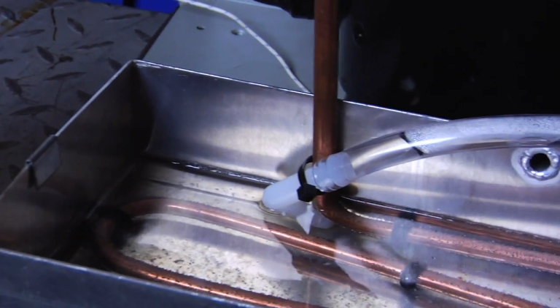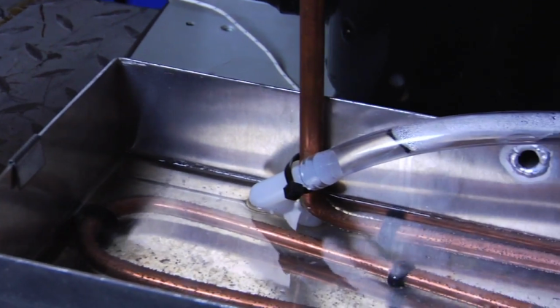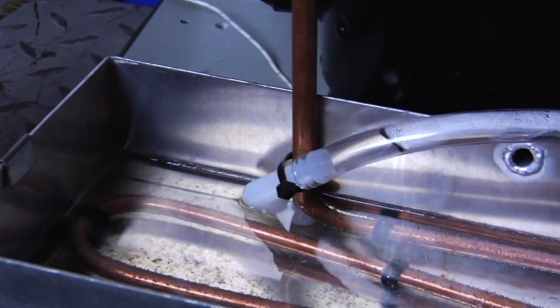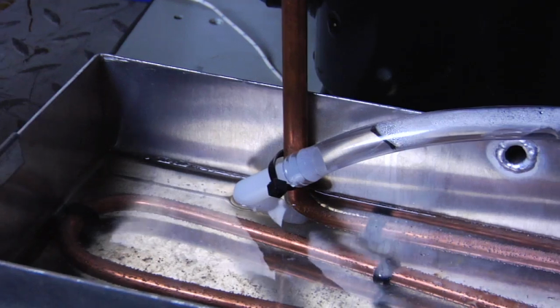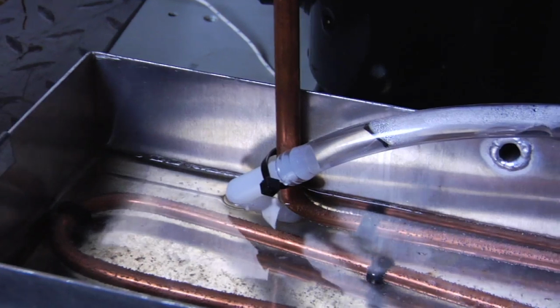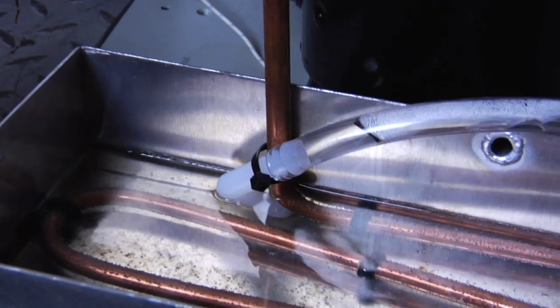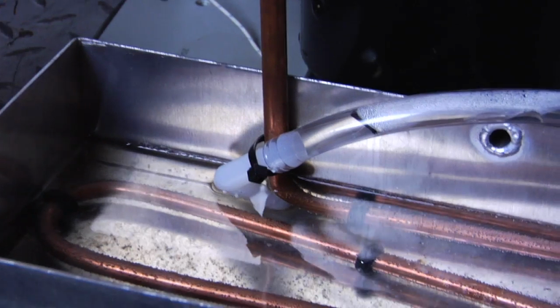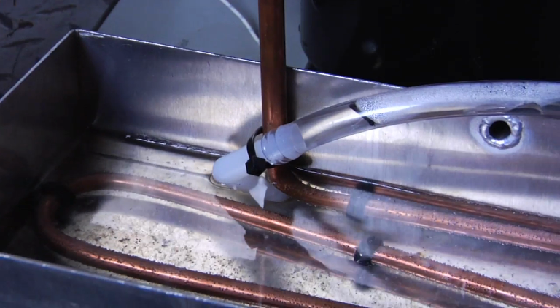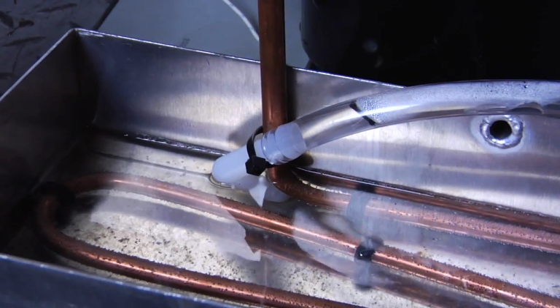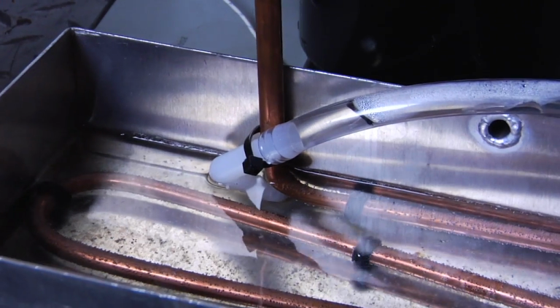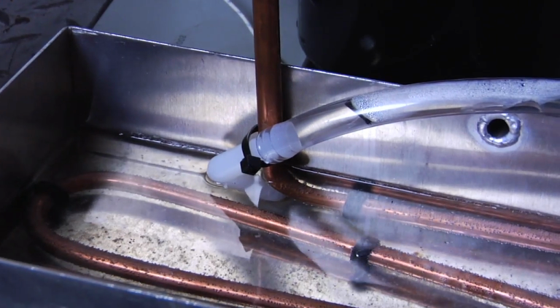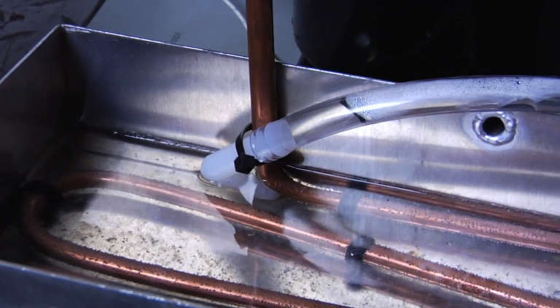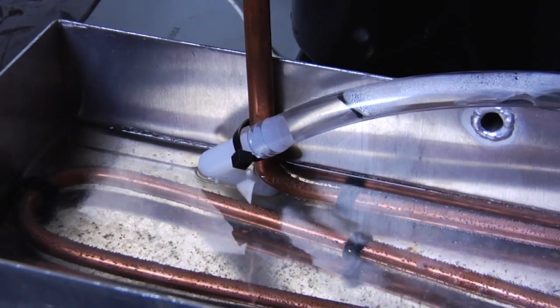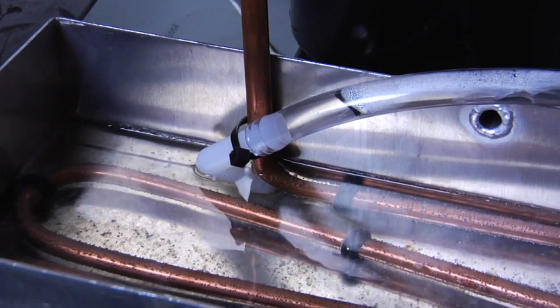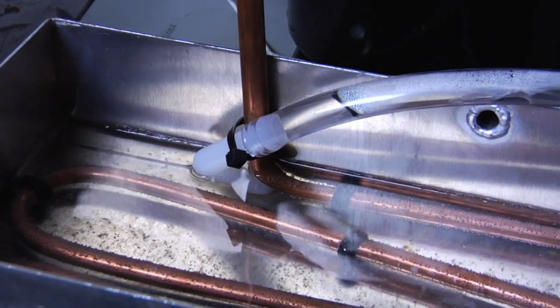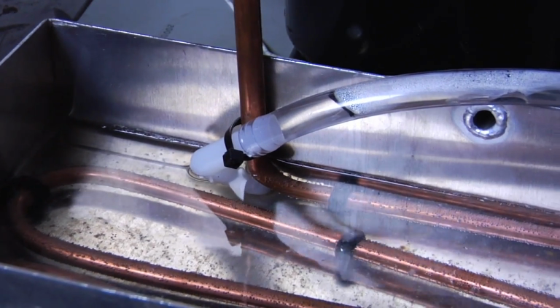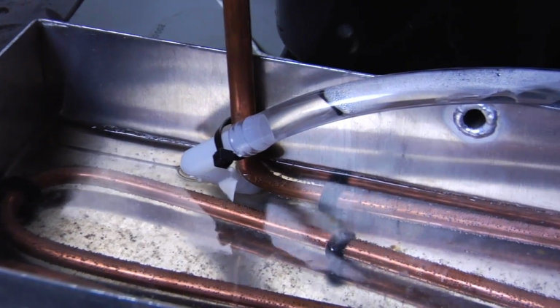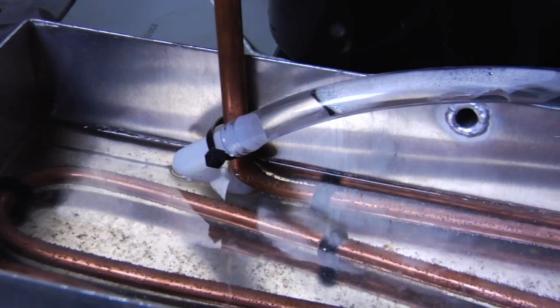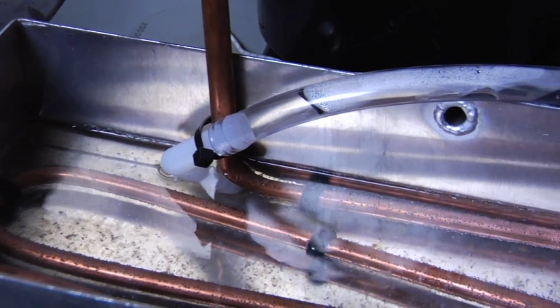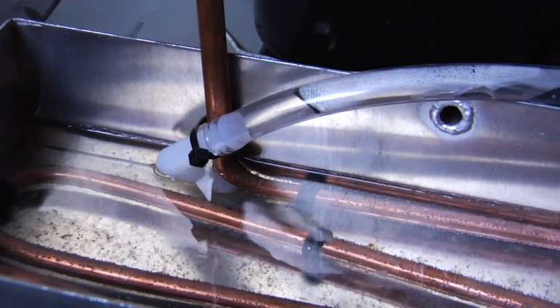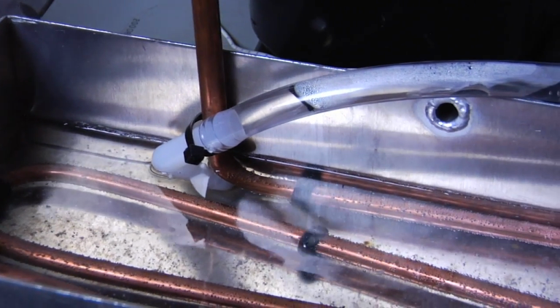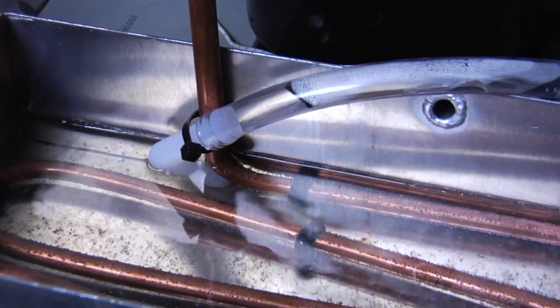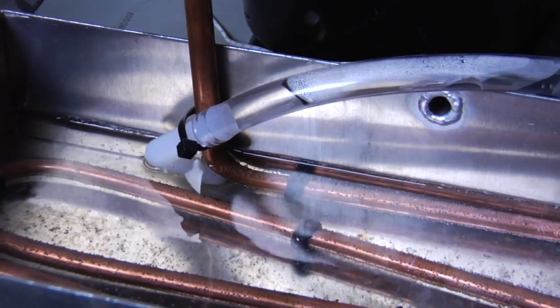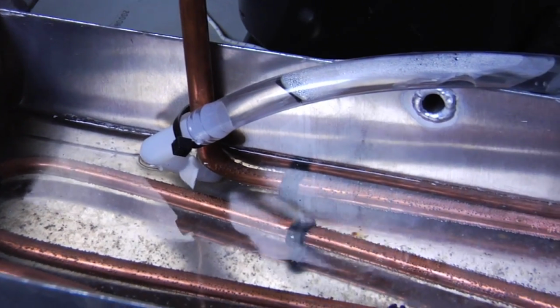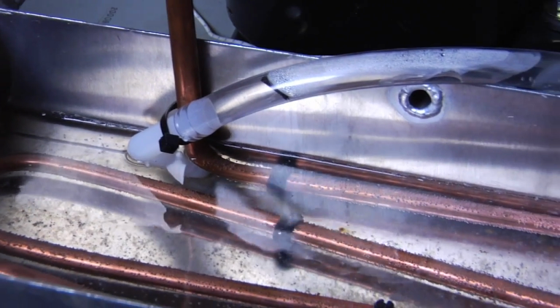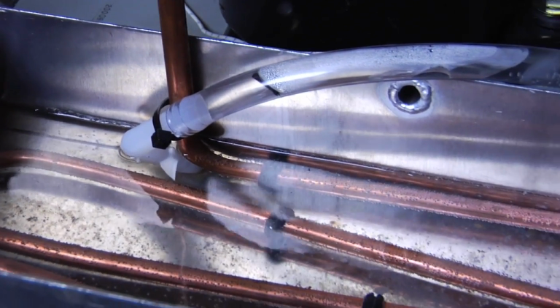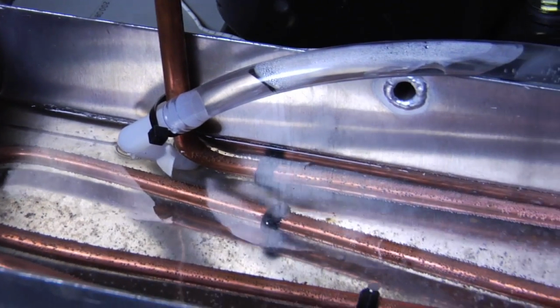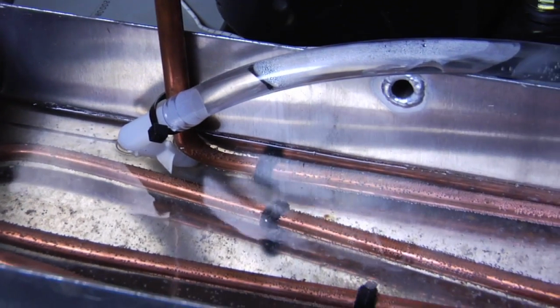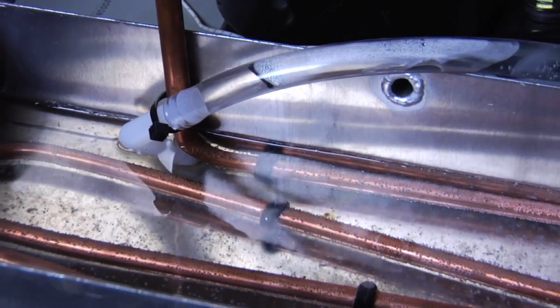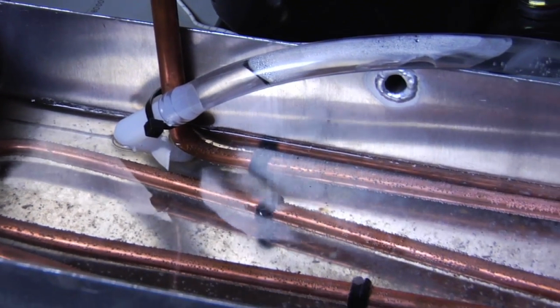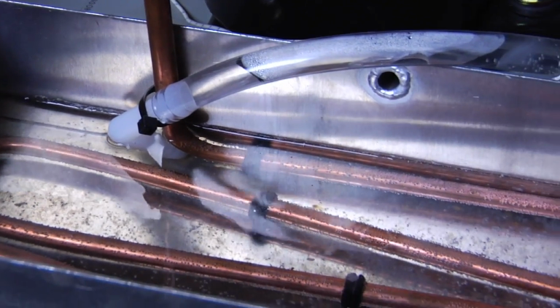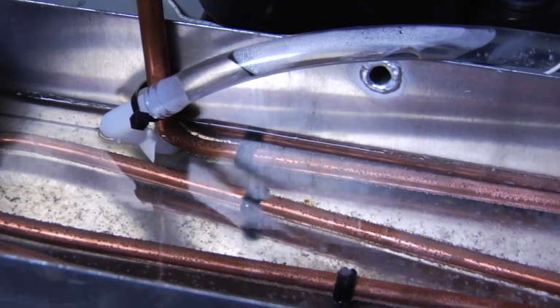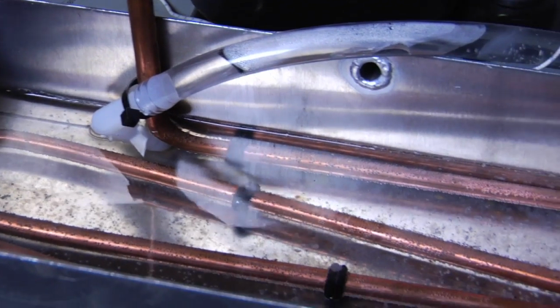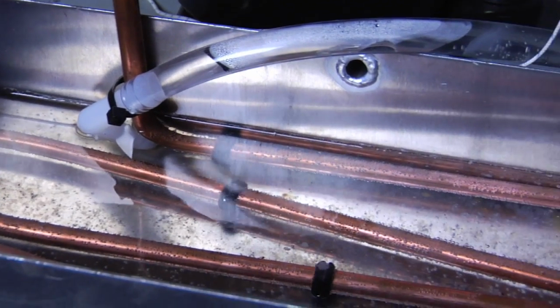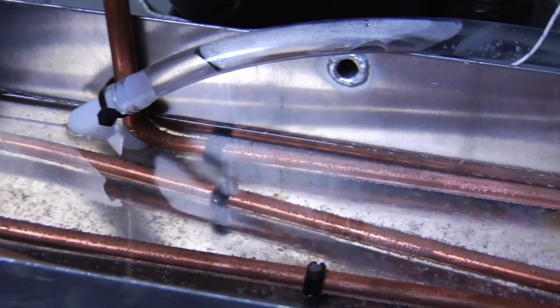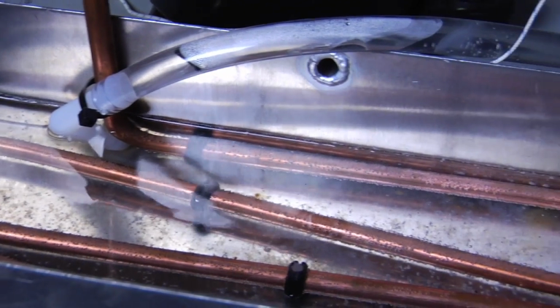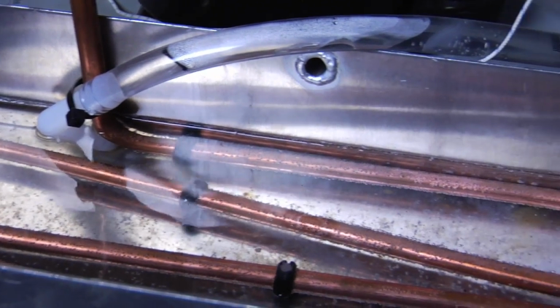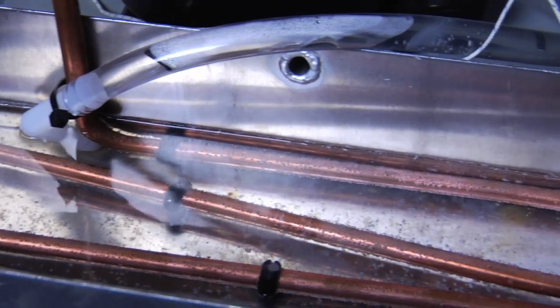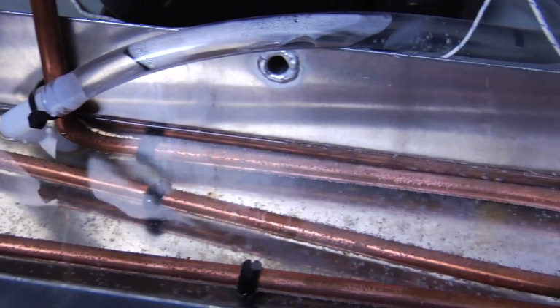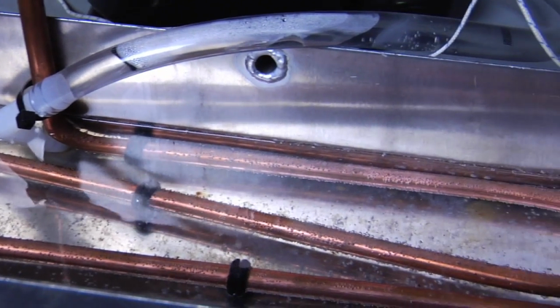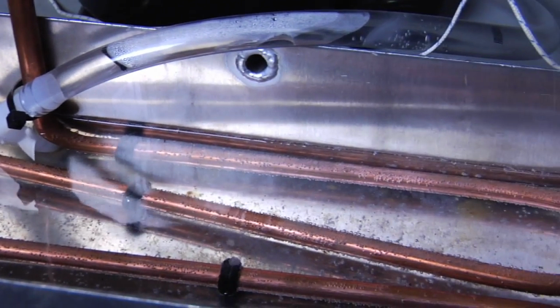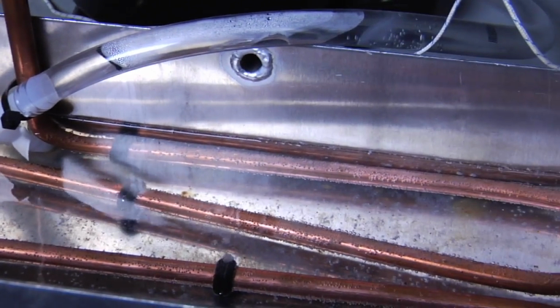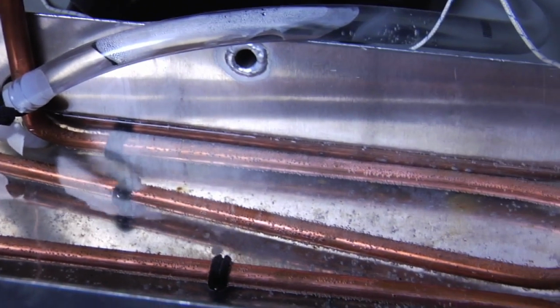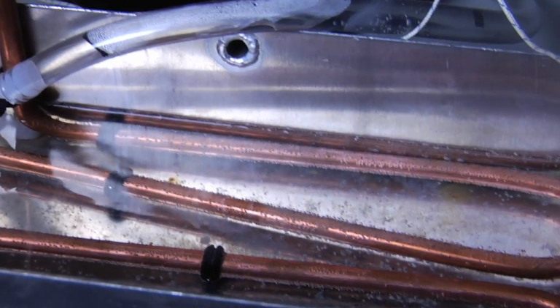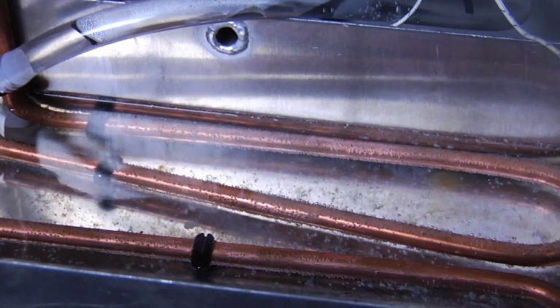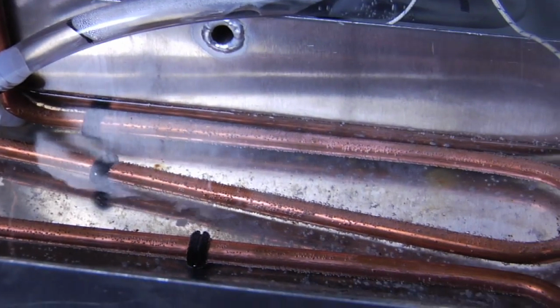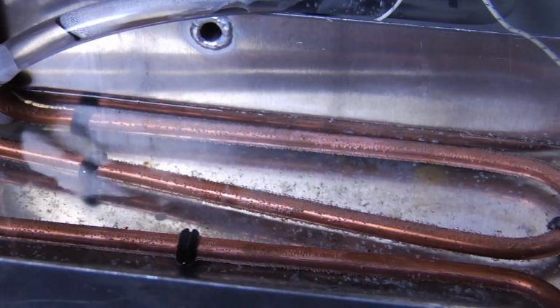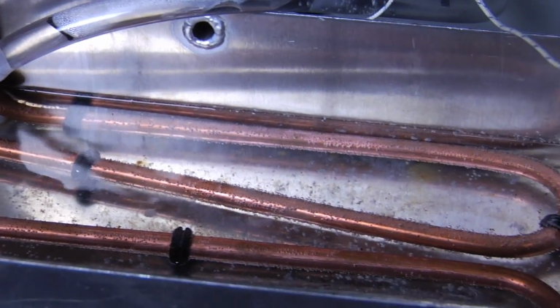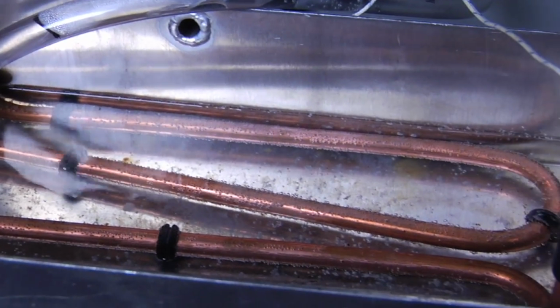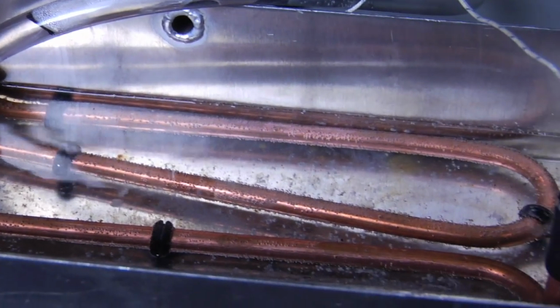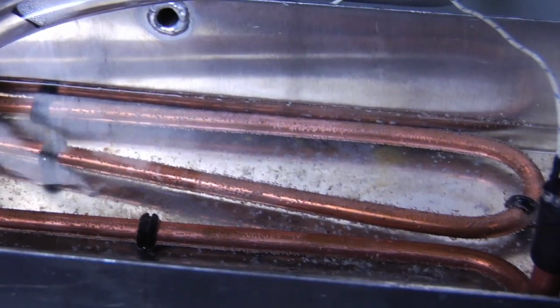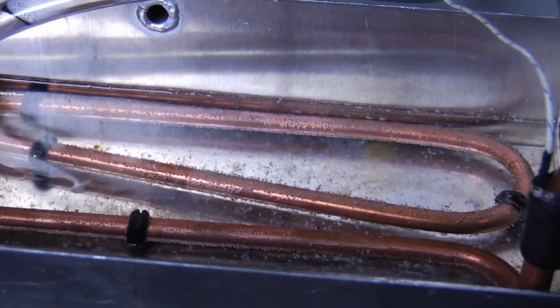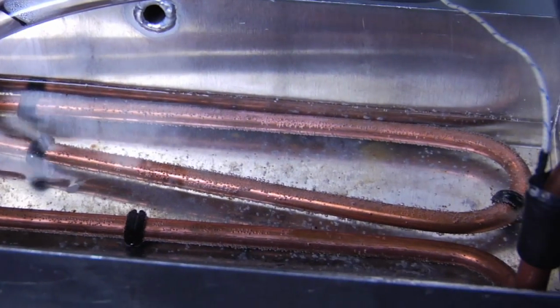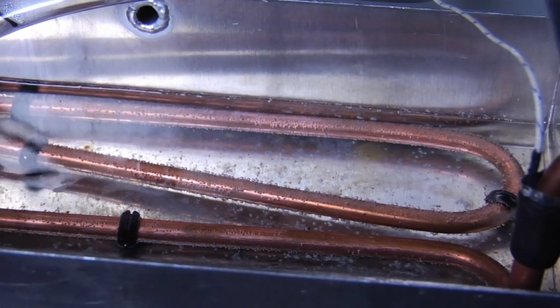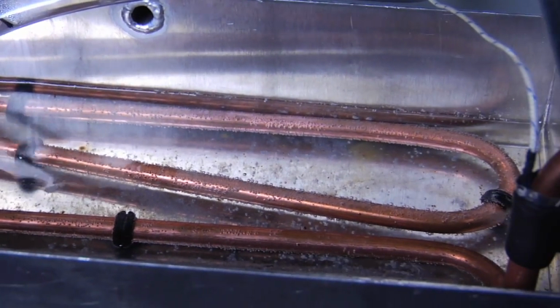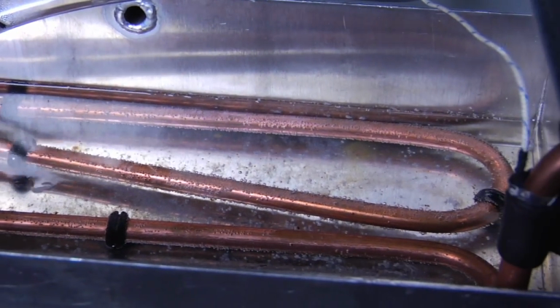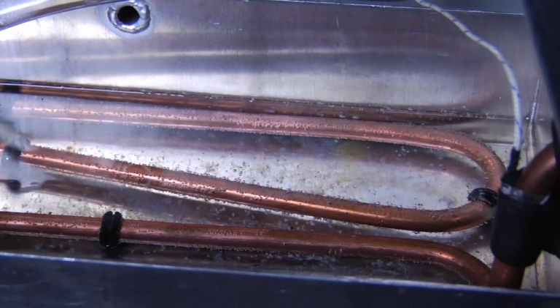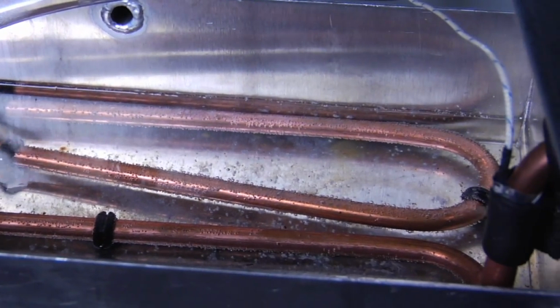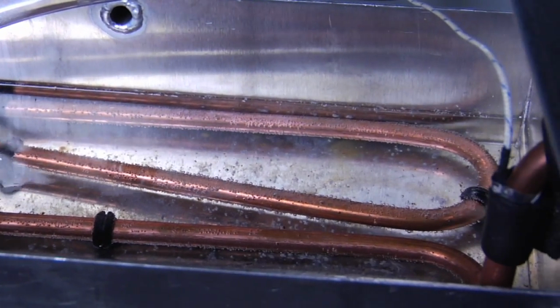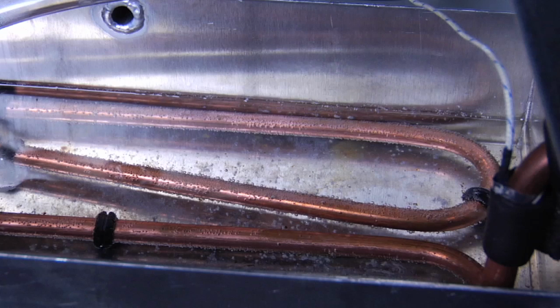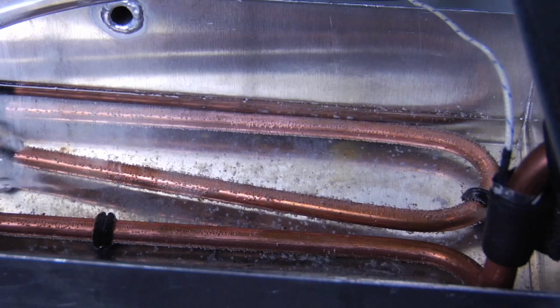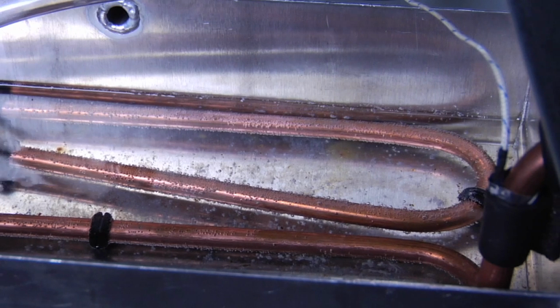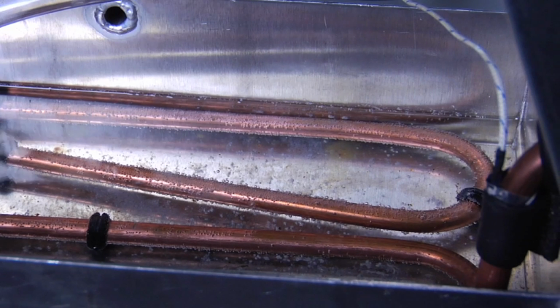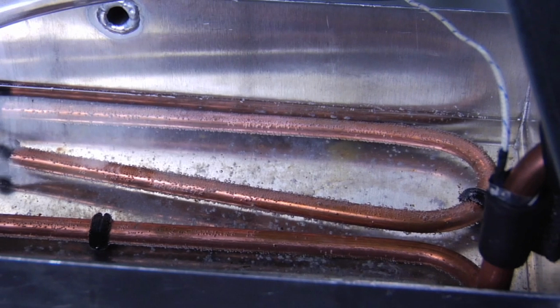Additionally, this condensate evaporation helps to pre-cool the hot gas and makes our enclosure air conditioner more energy efficient.